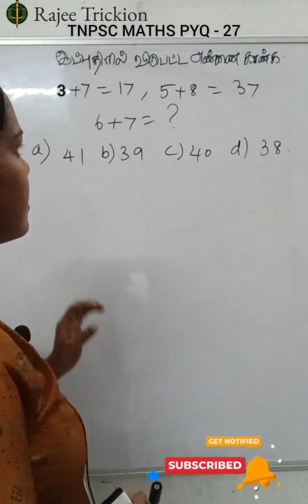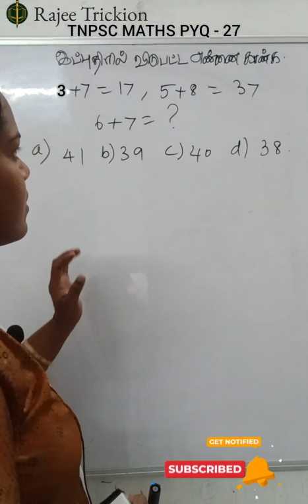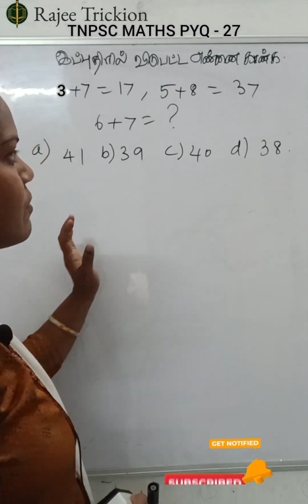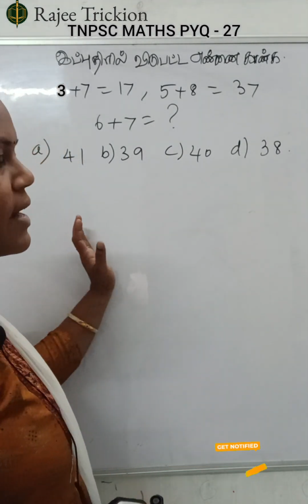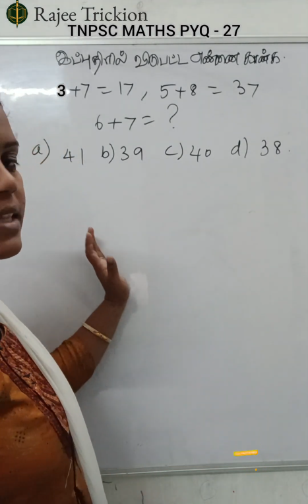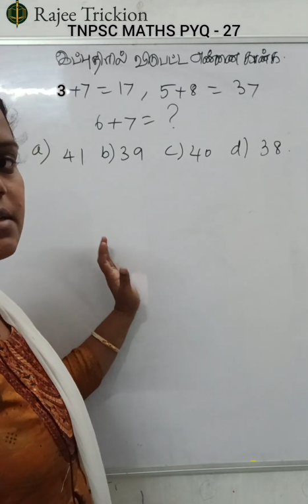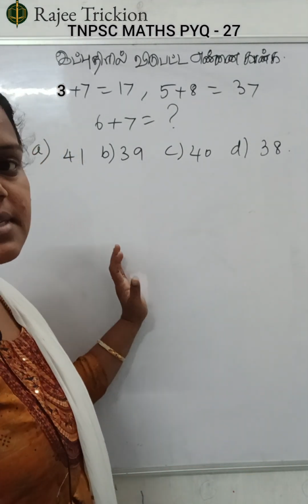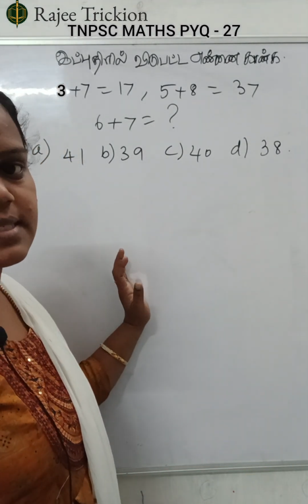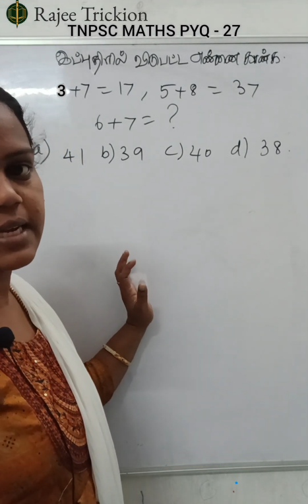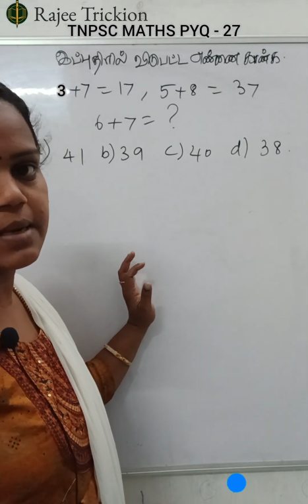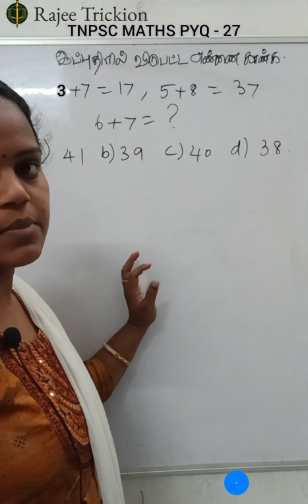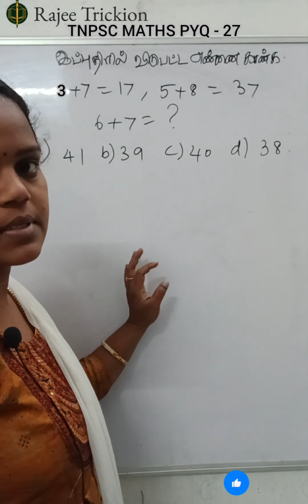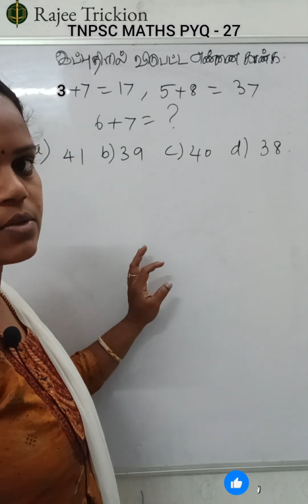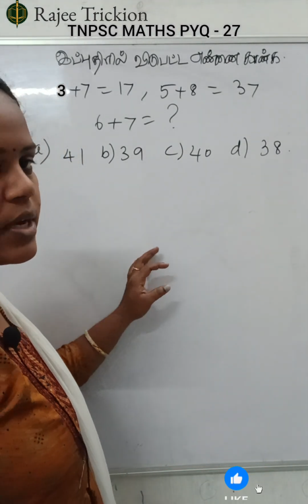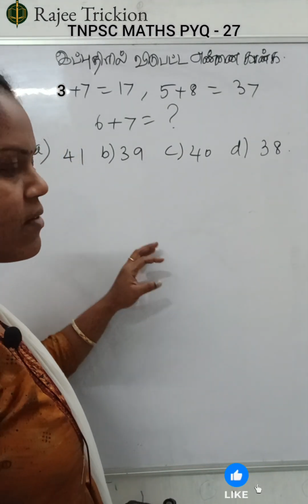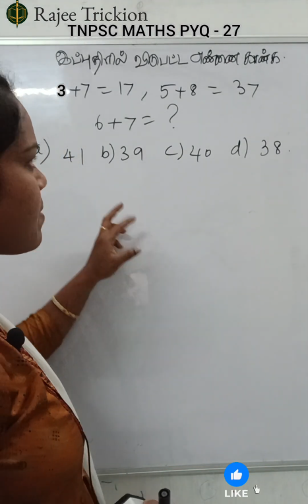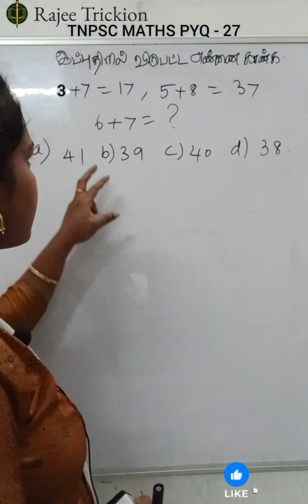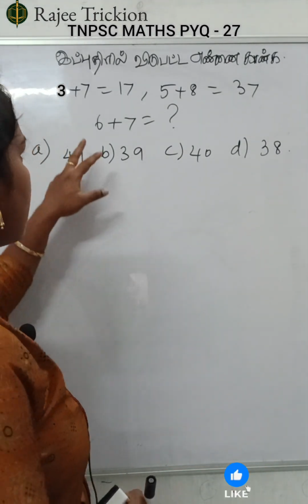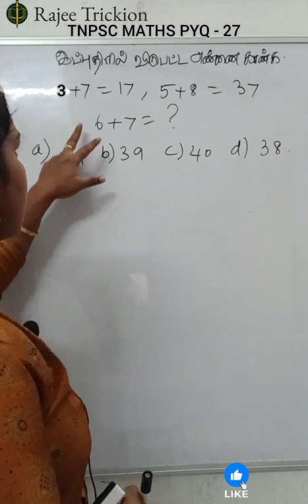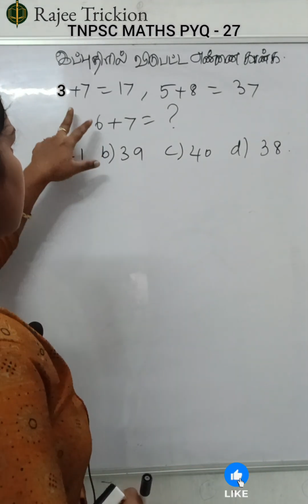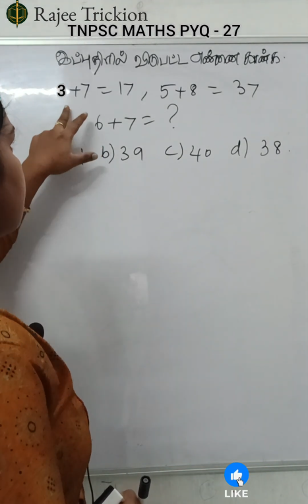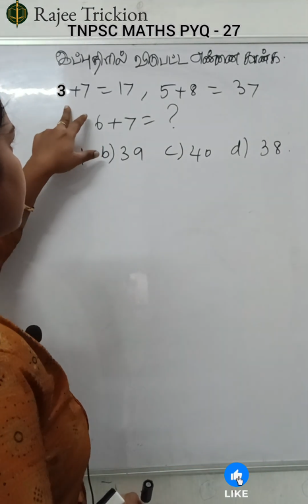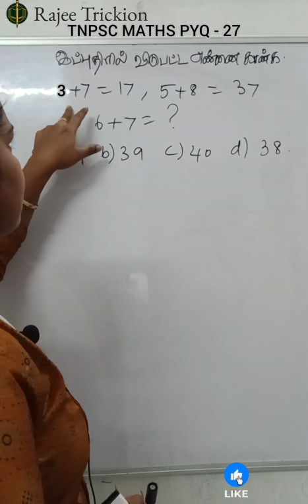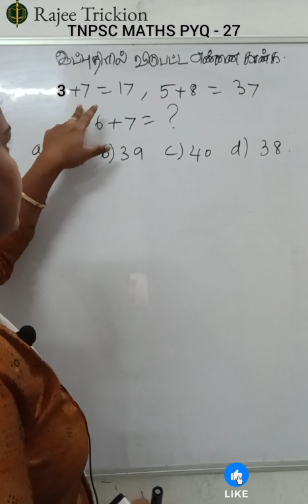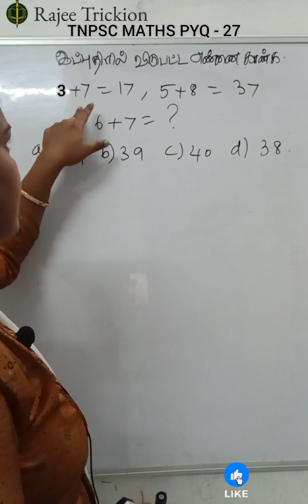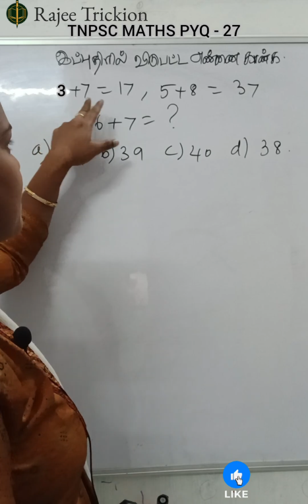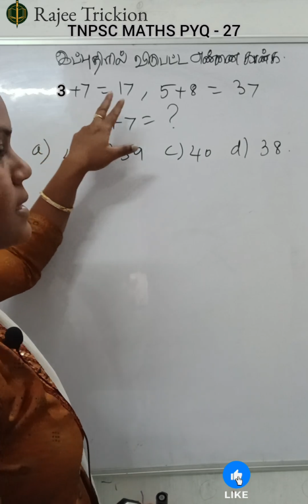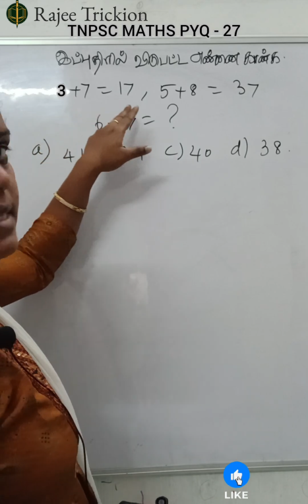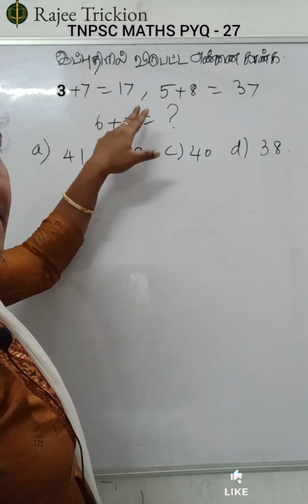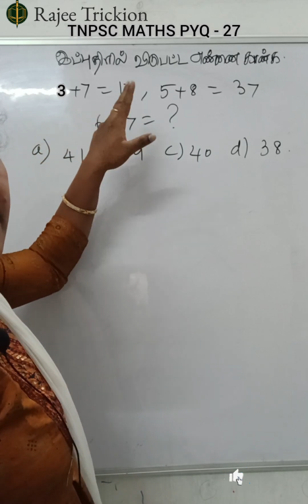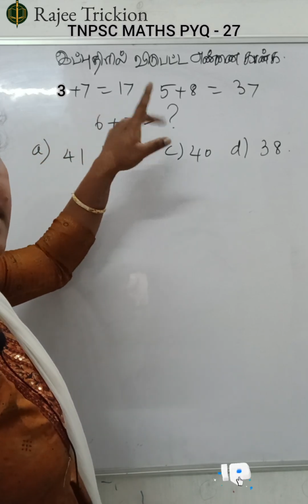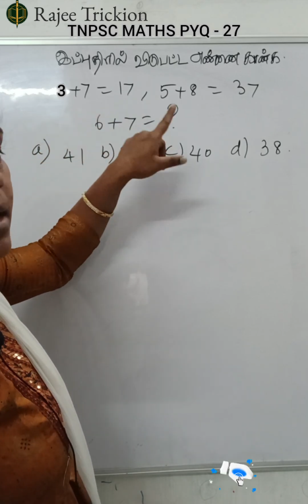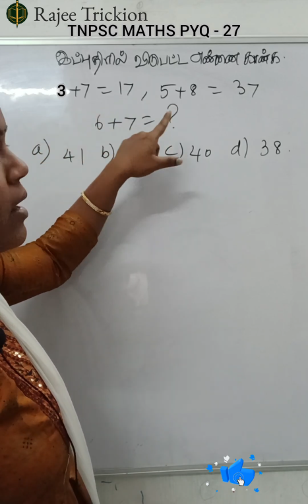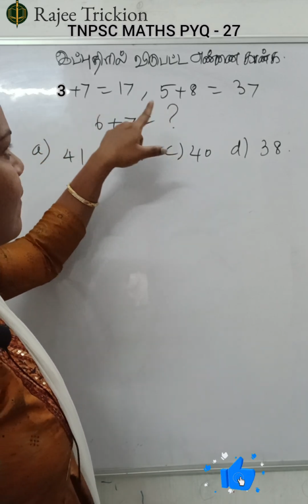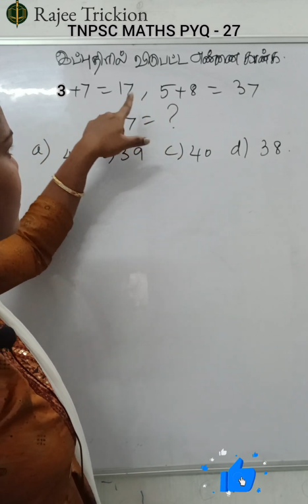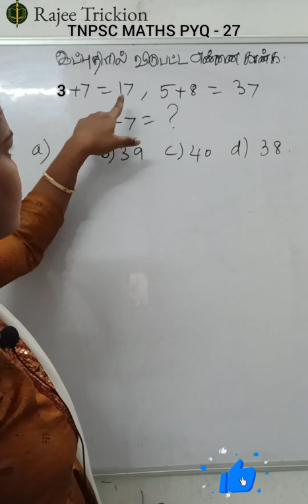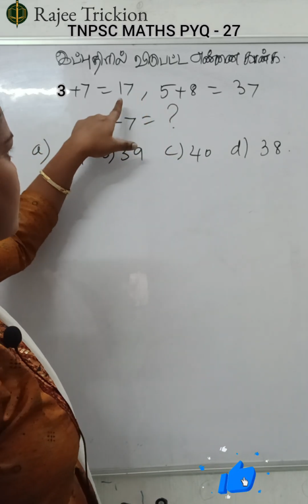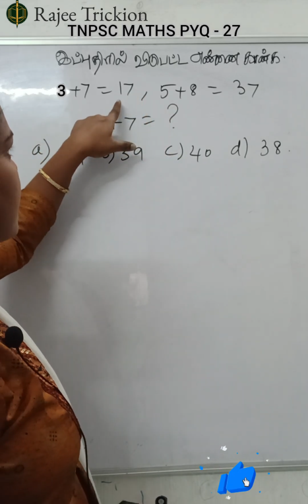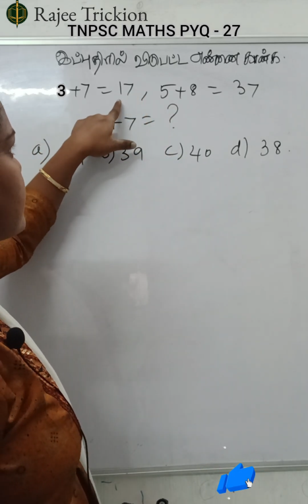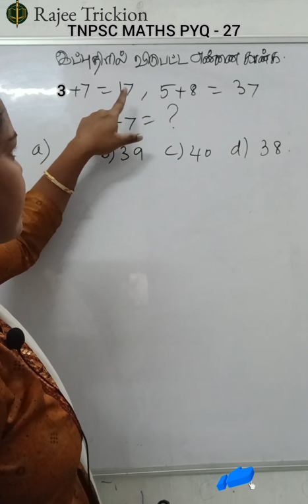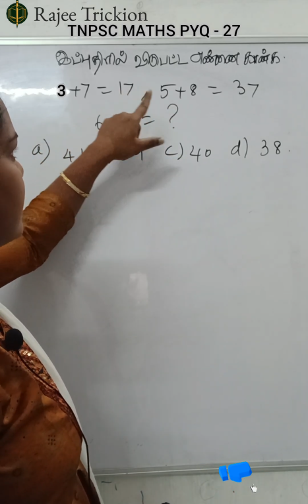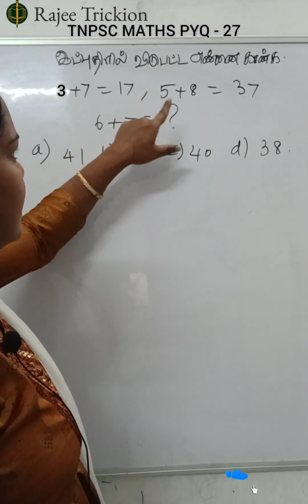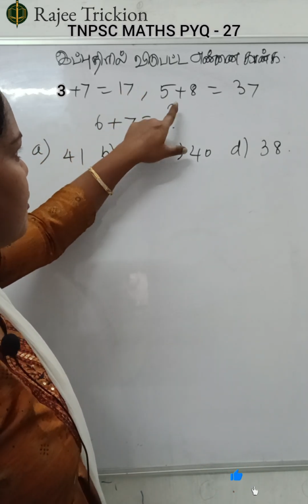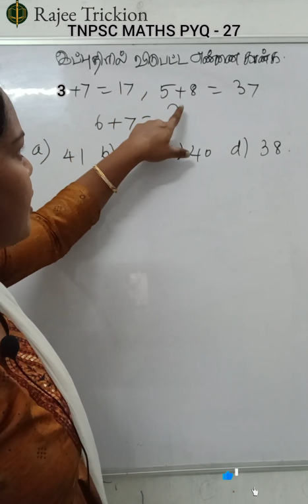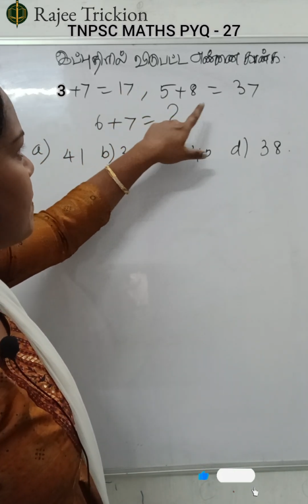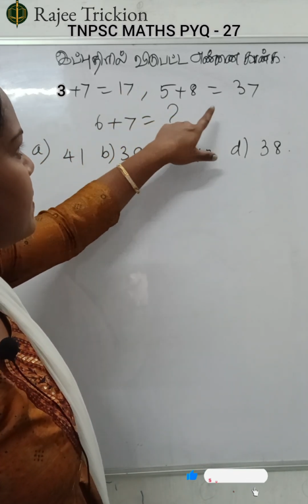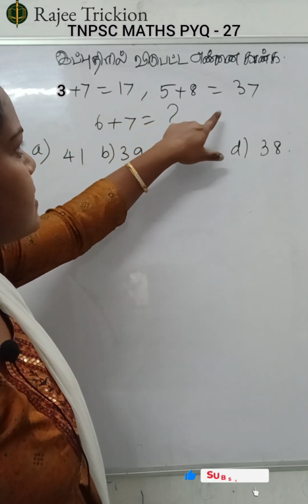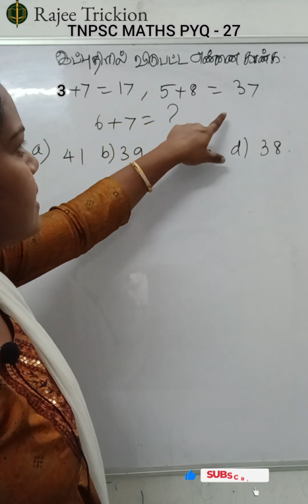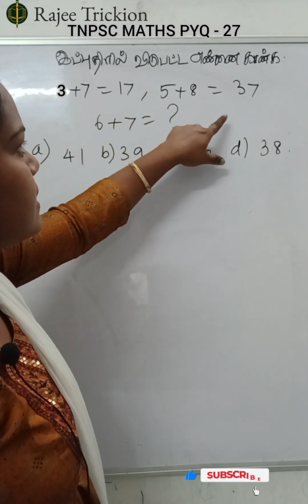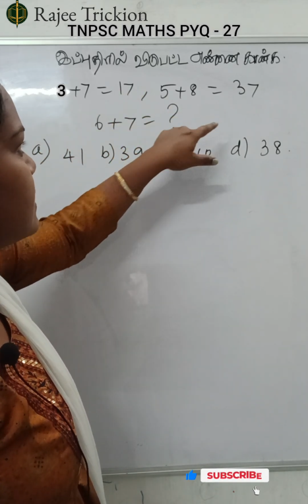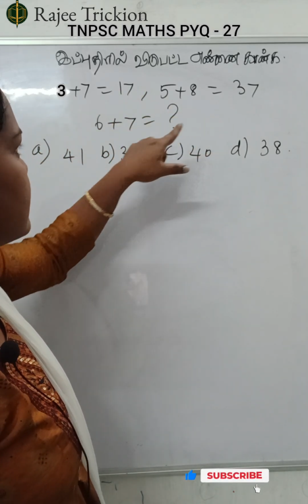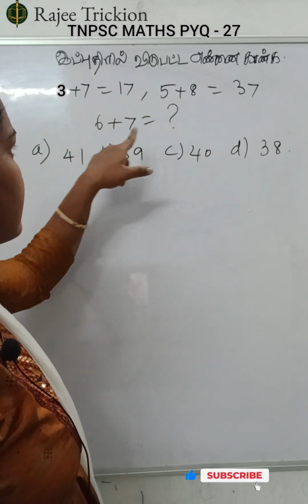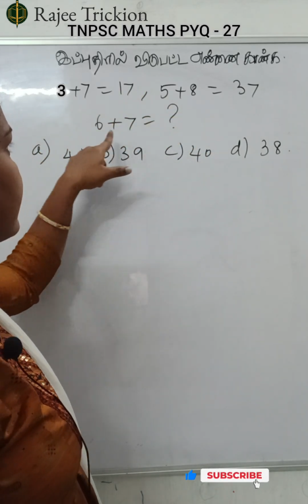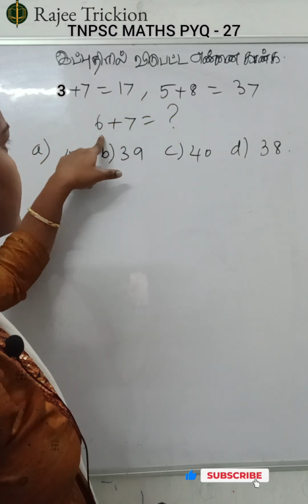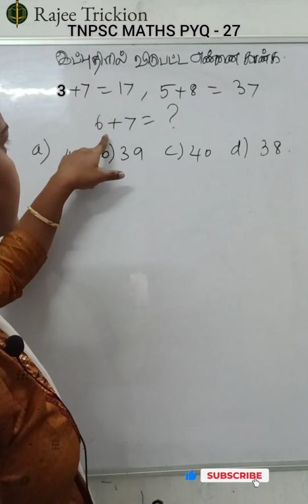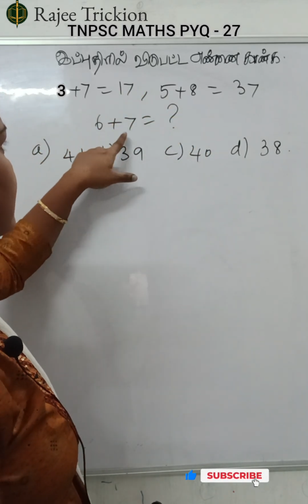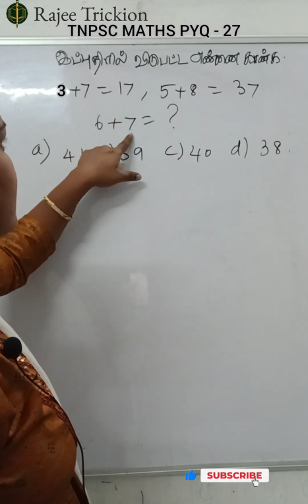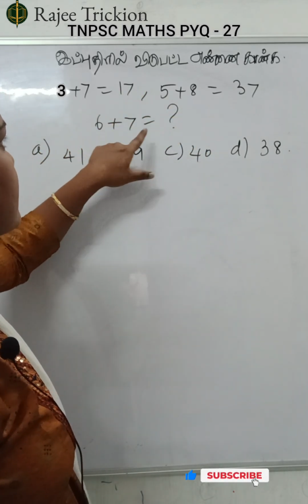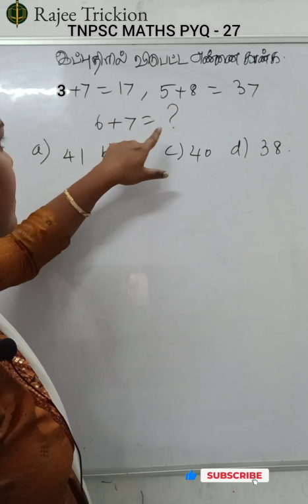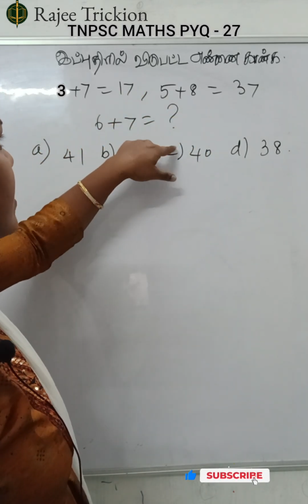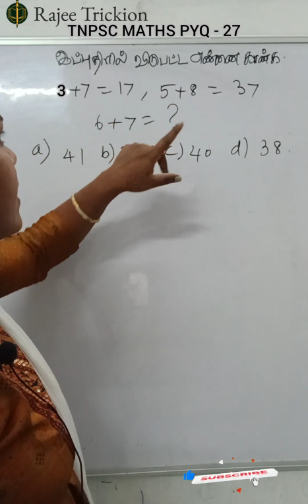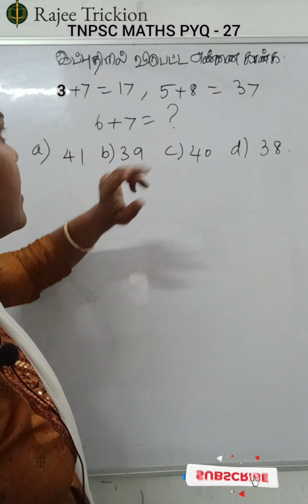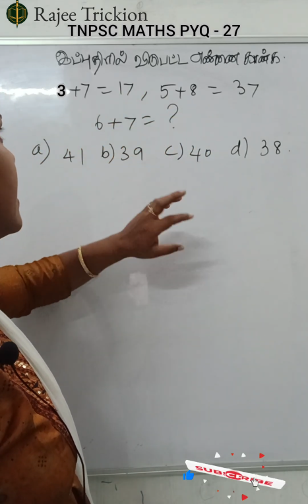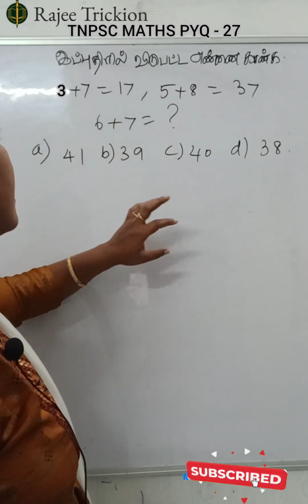Find the missing numbers. 3 plus 7 is 17. 5 plus 8 is 37. 6 plus 7 is what we are going to do.